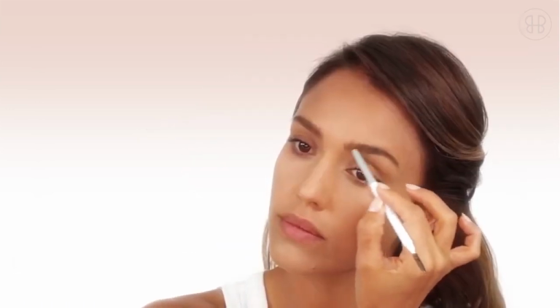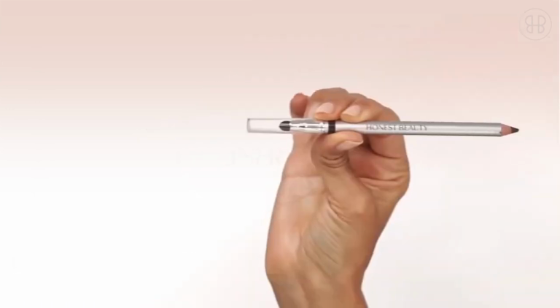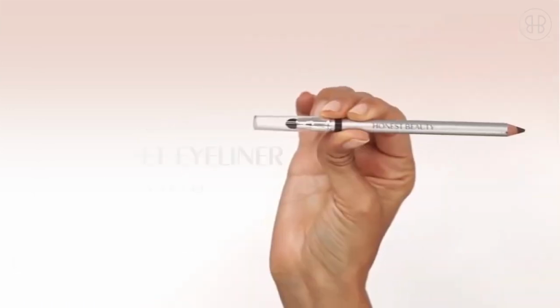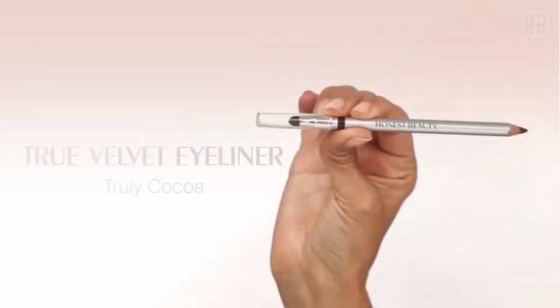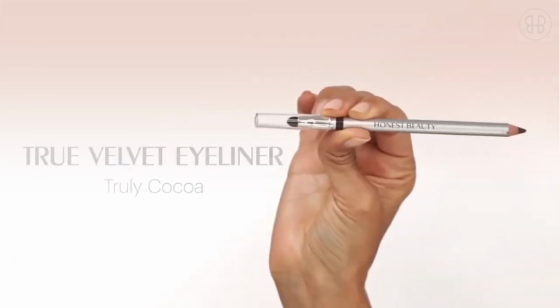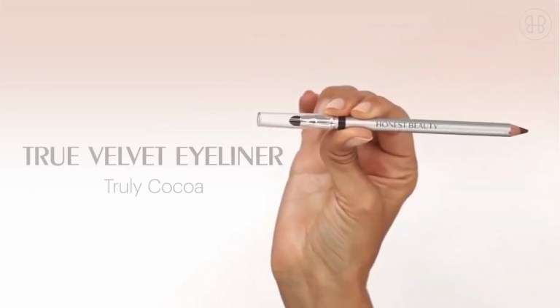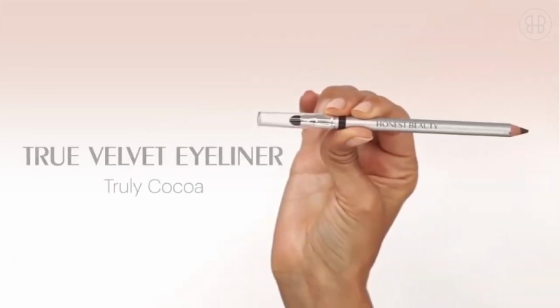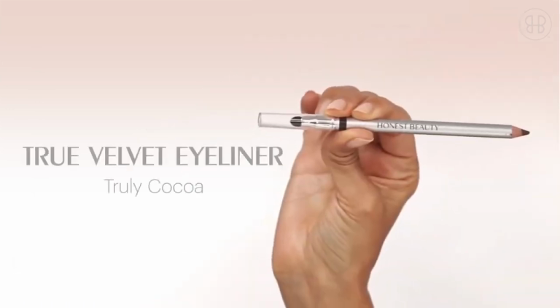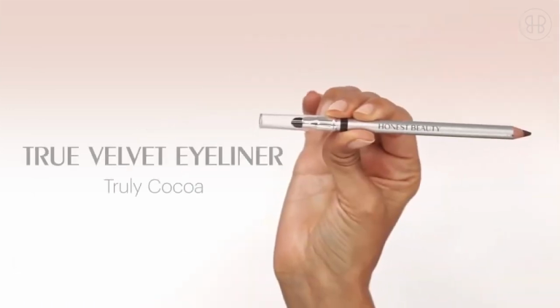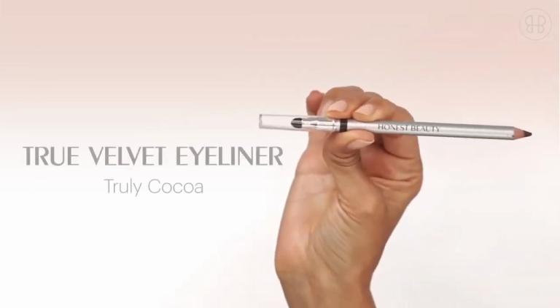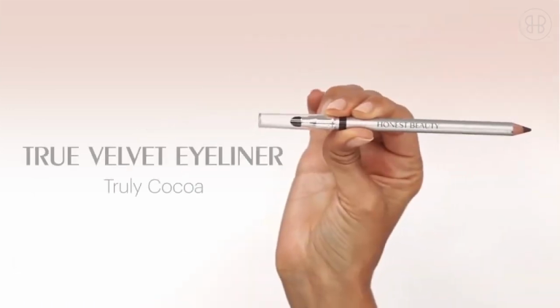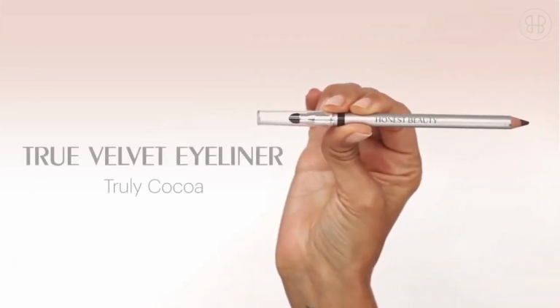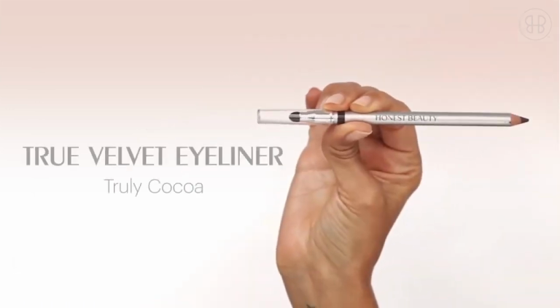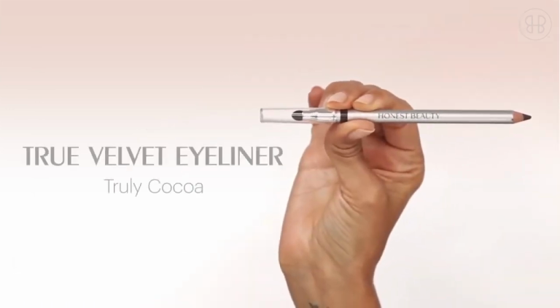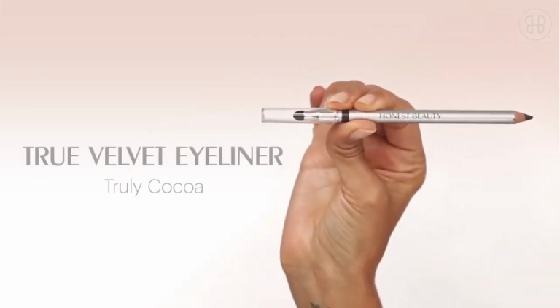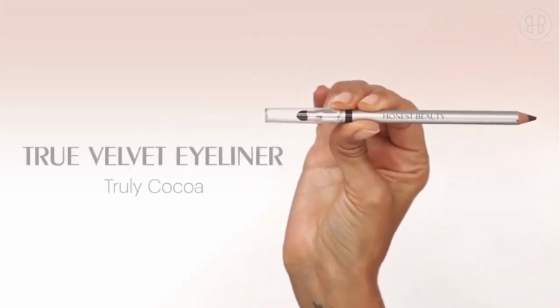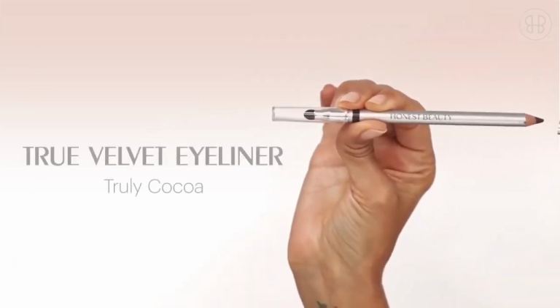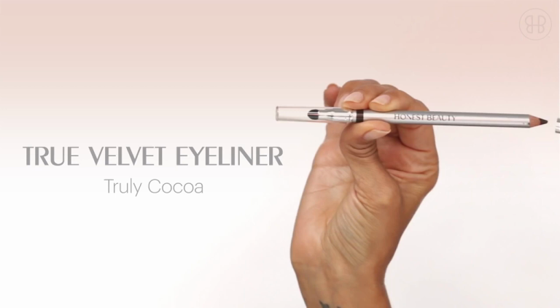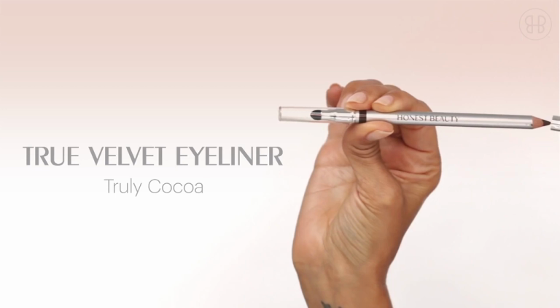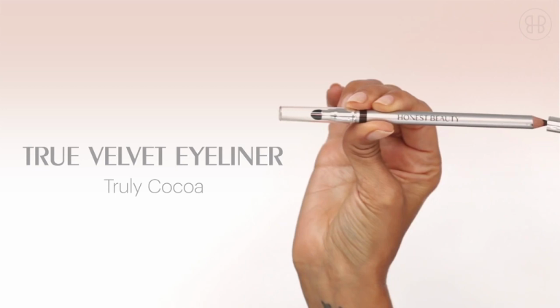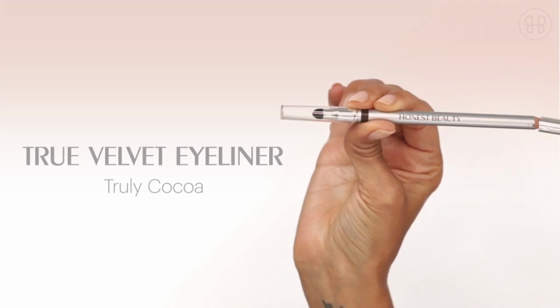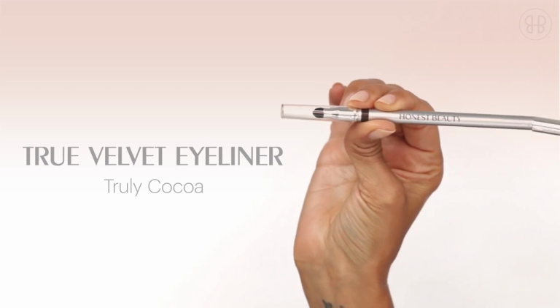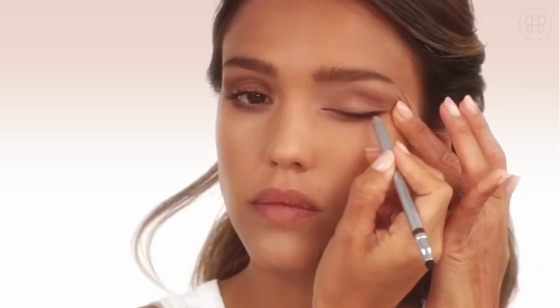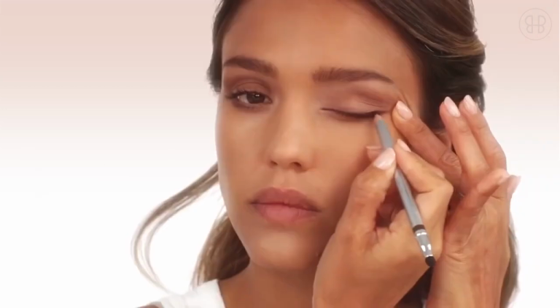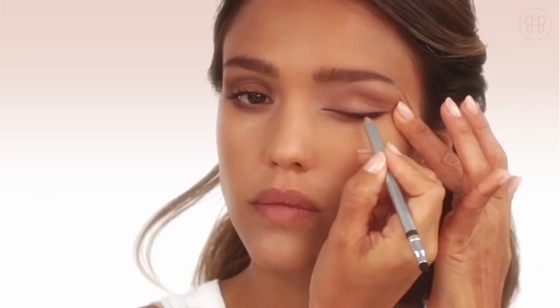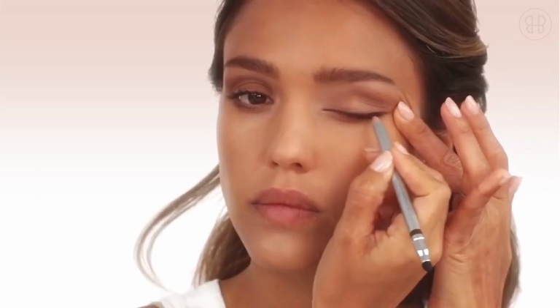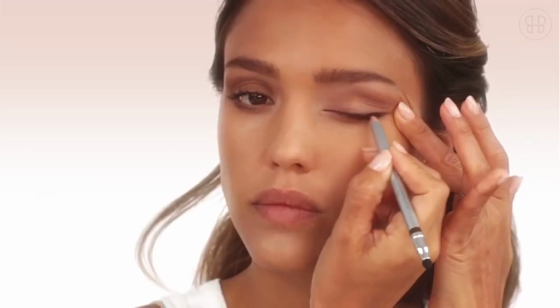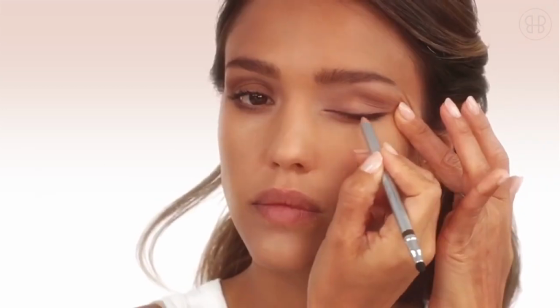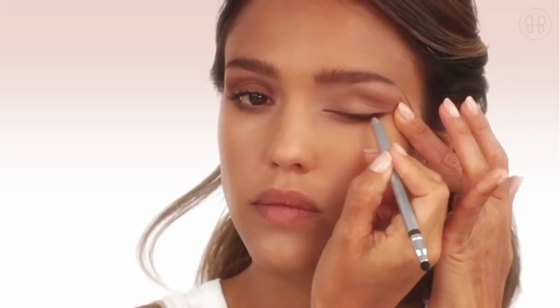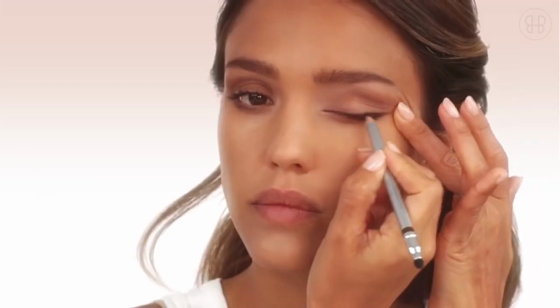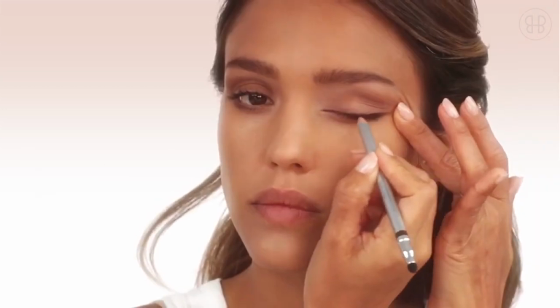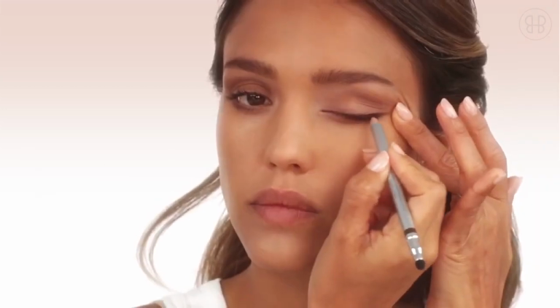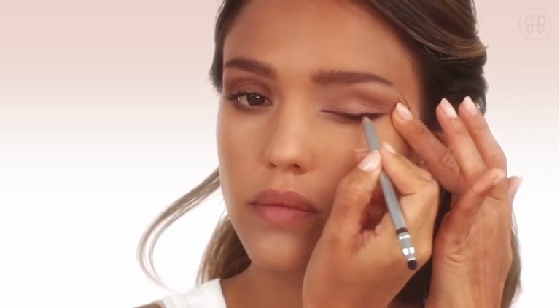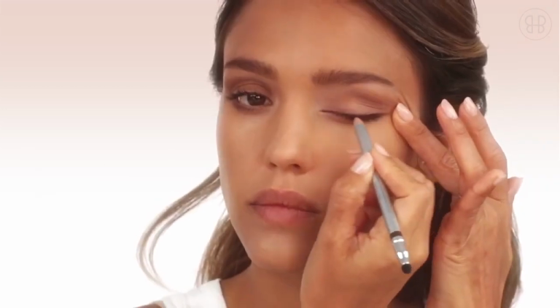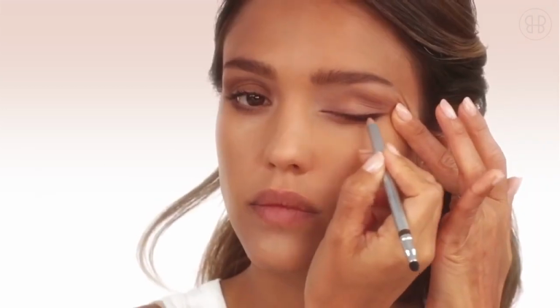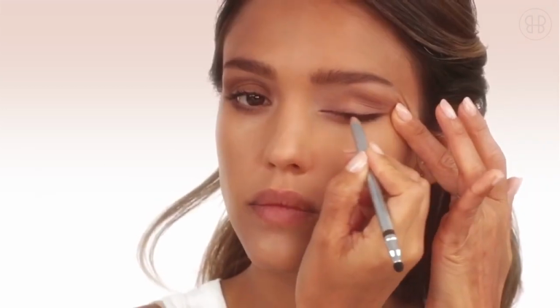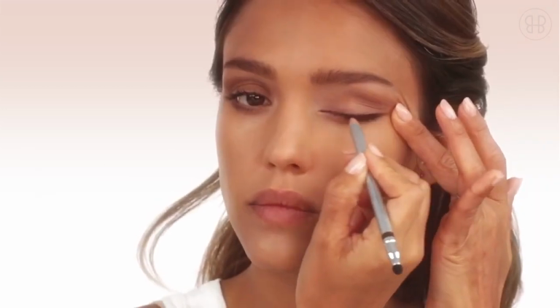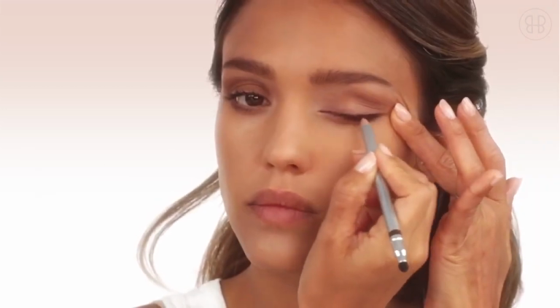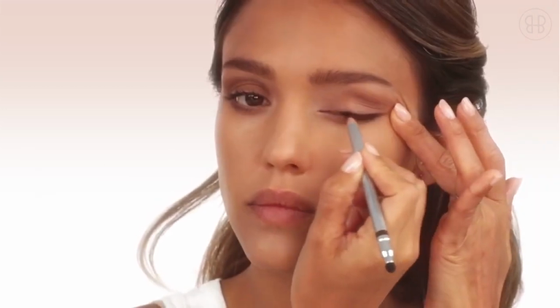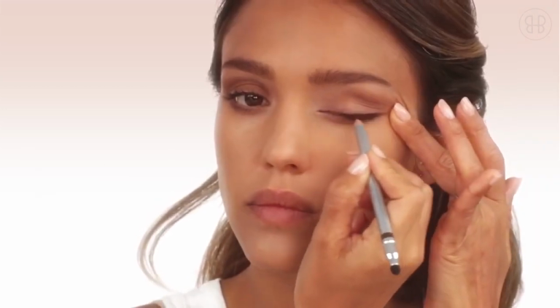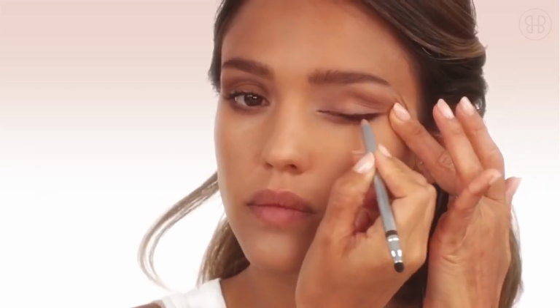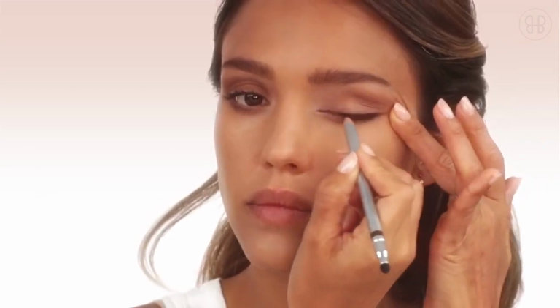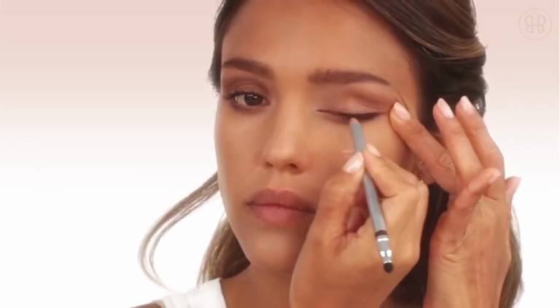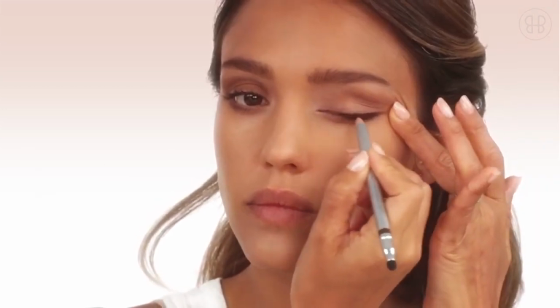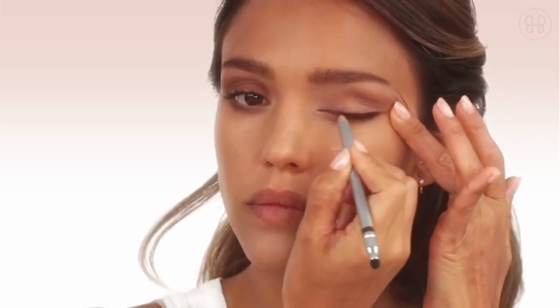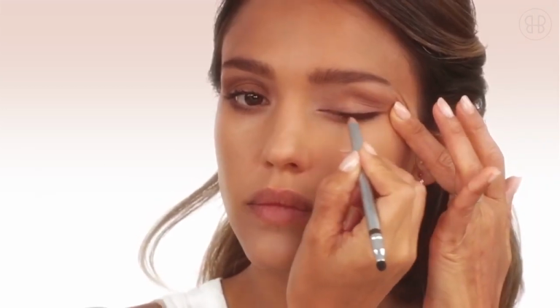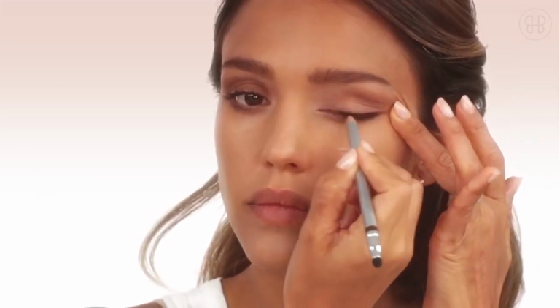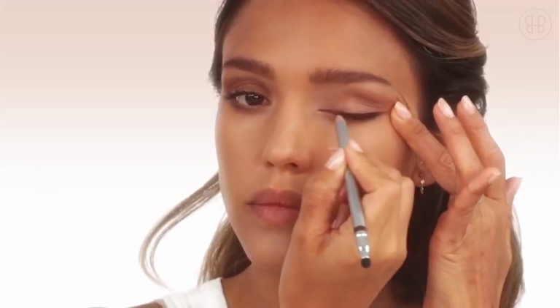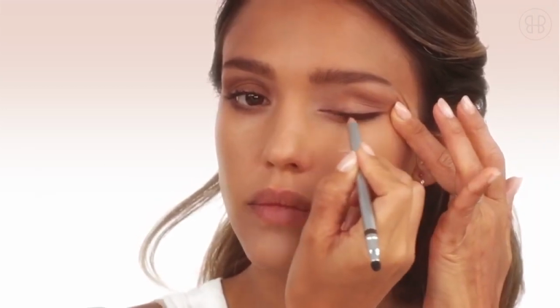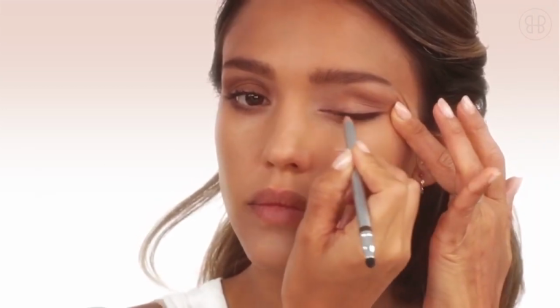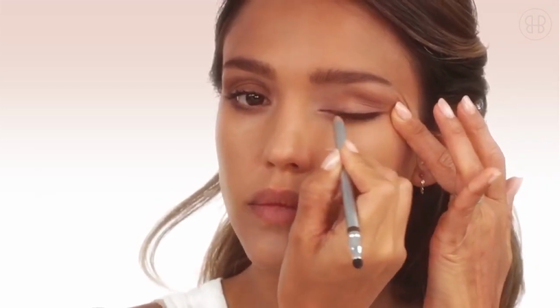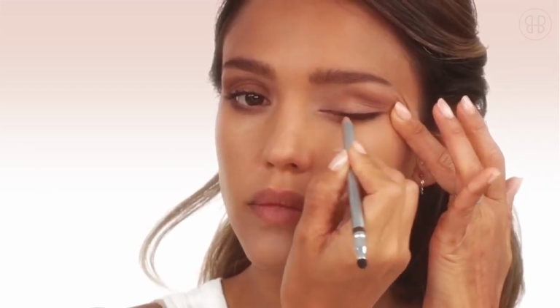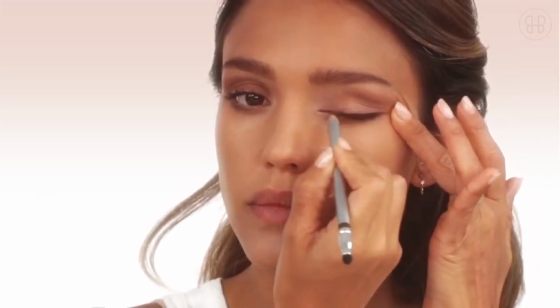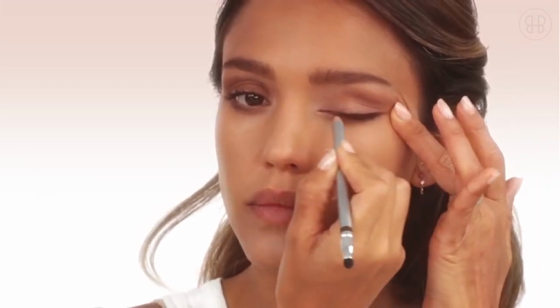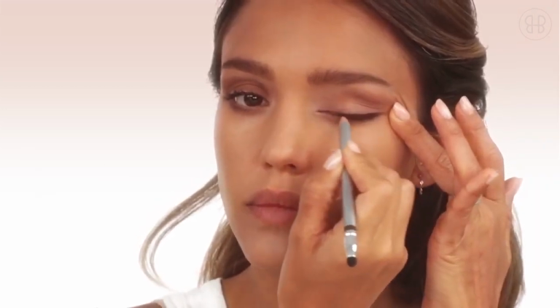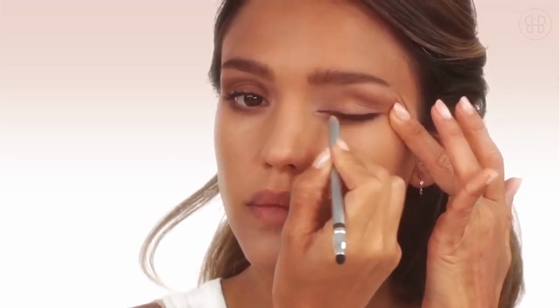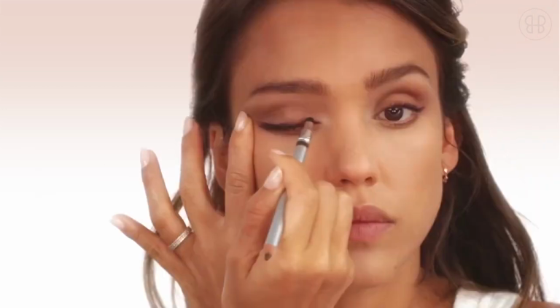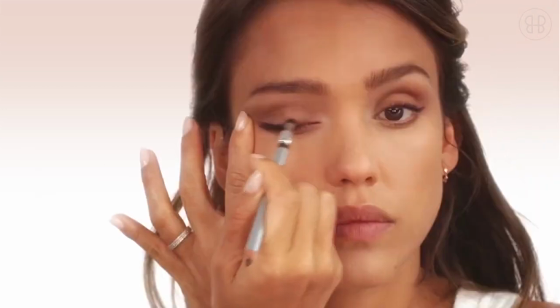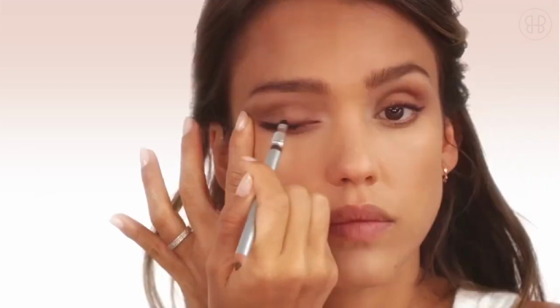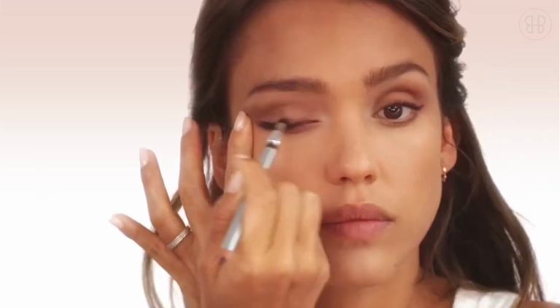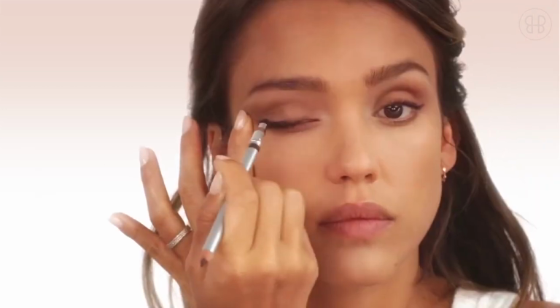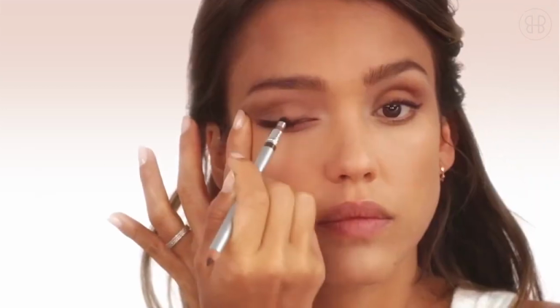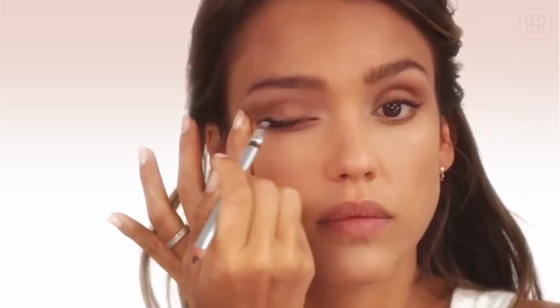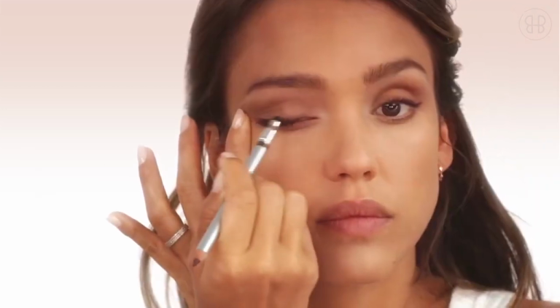Next, go in with the true velvet eyeliner along the lash line just on the upper lids and blend away.